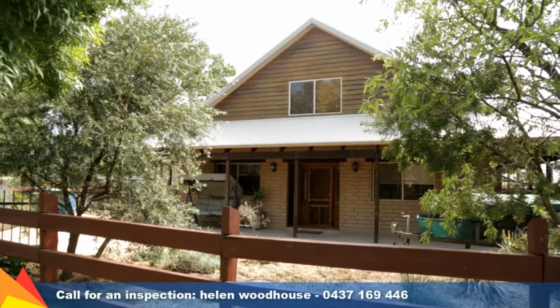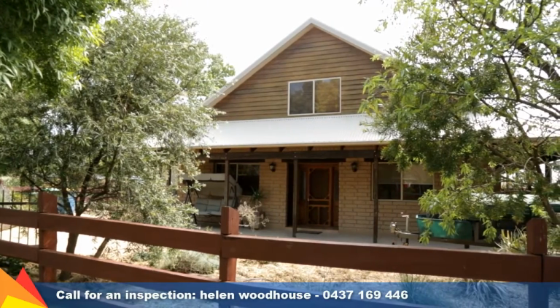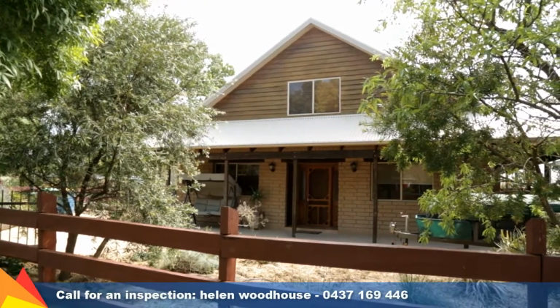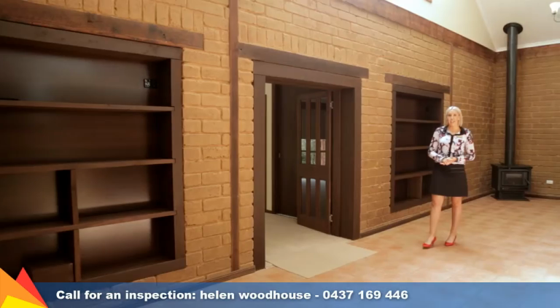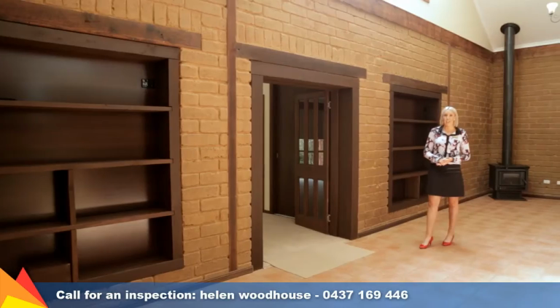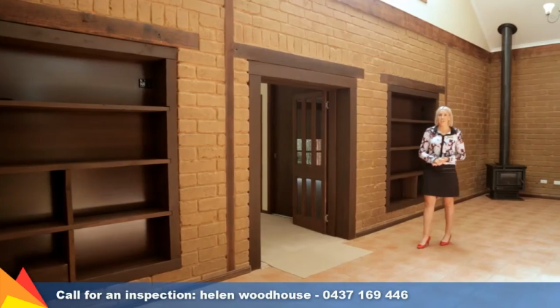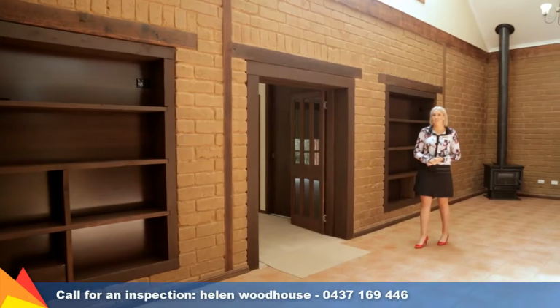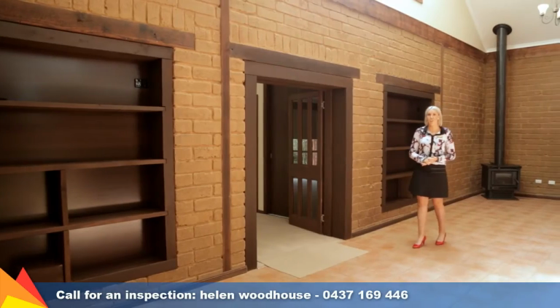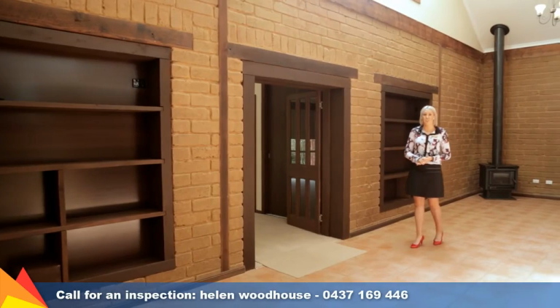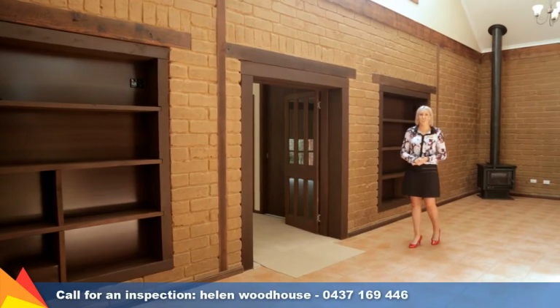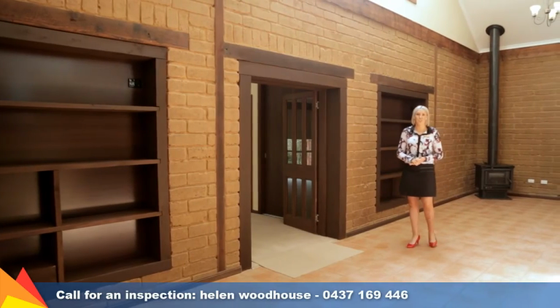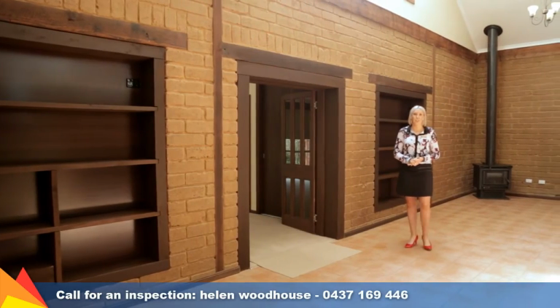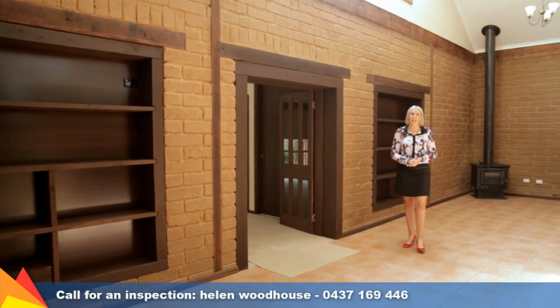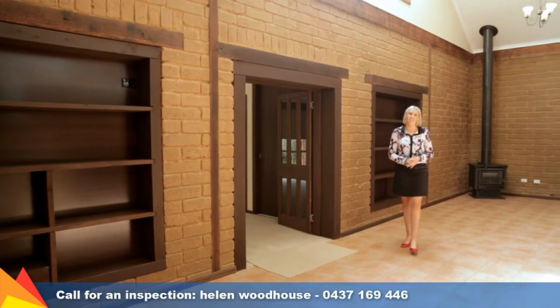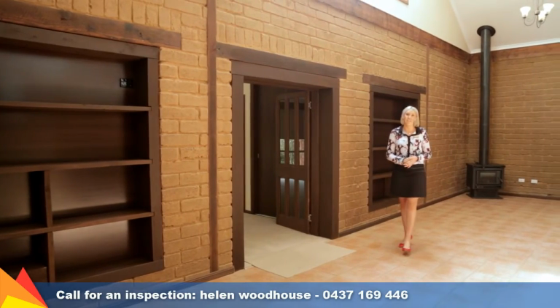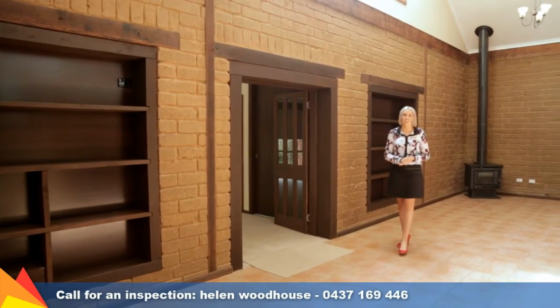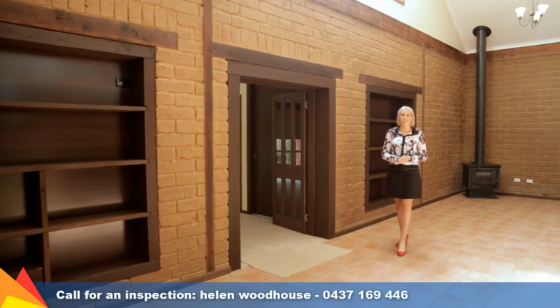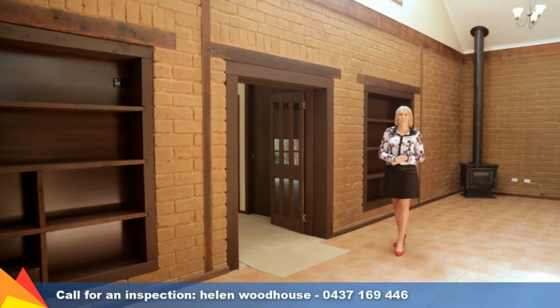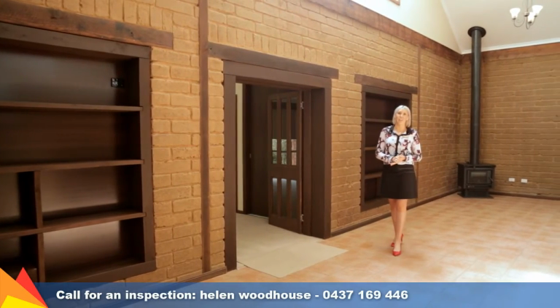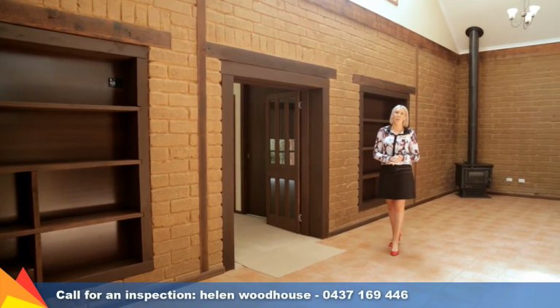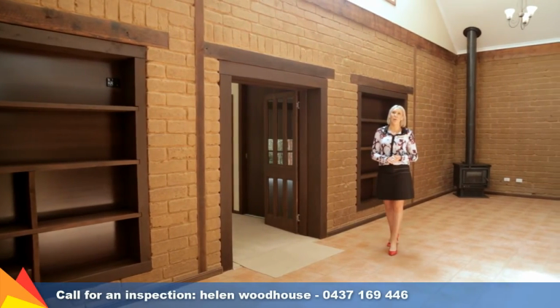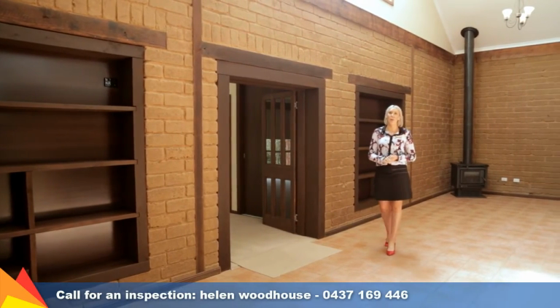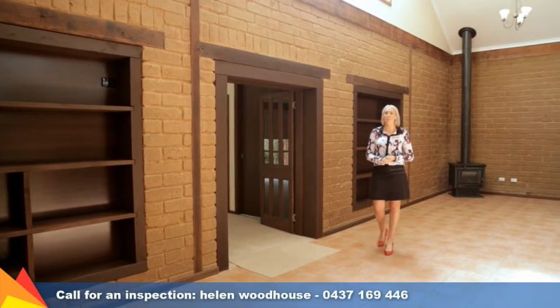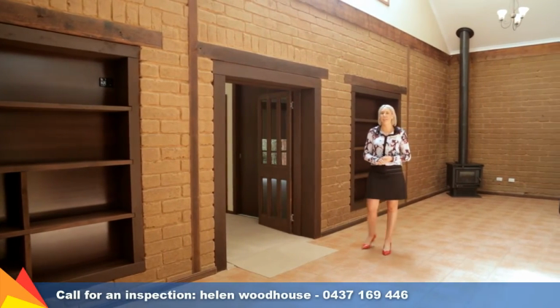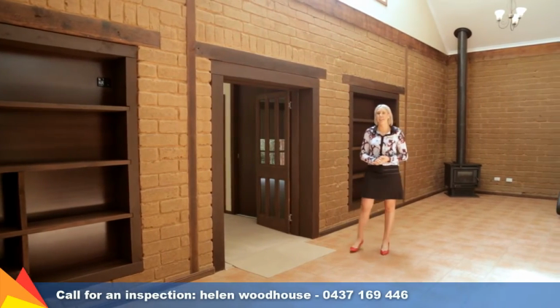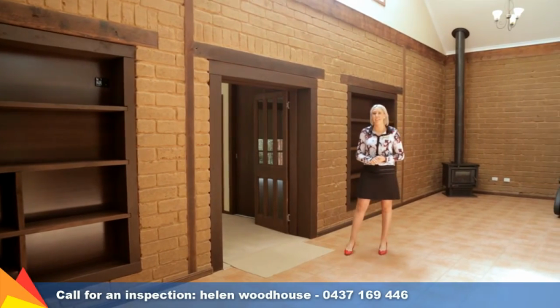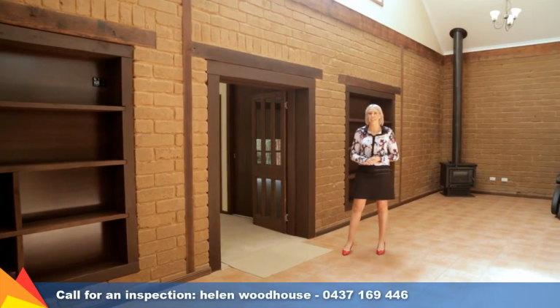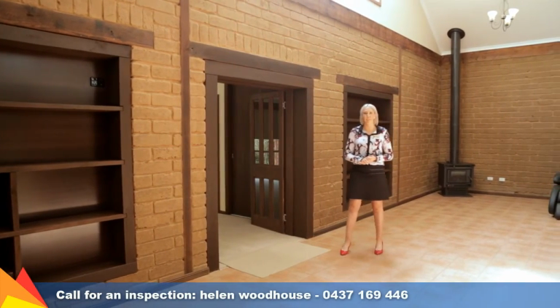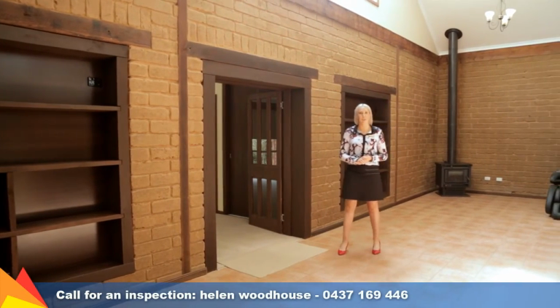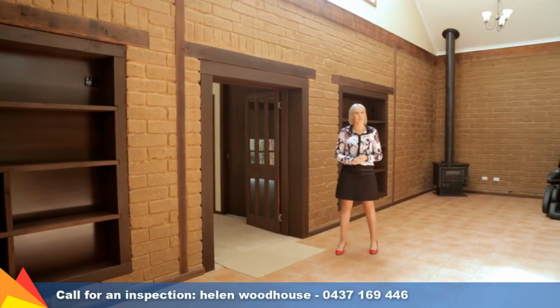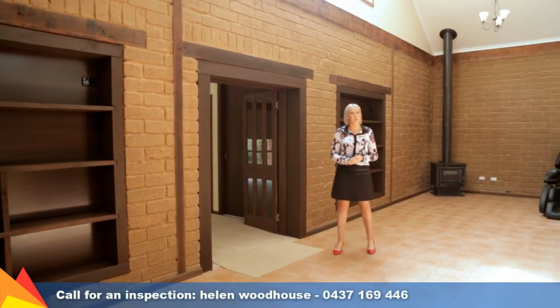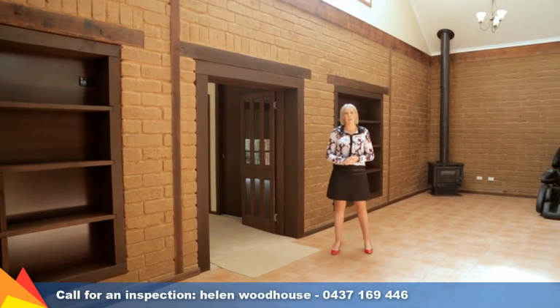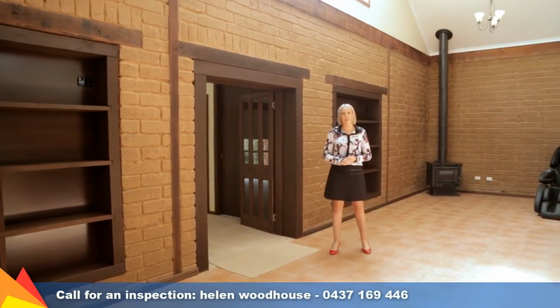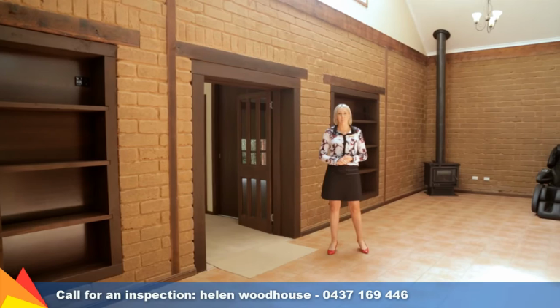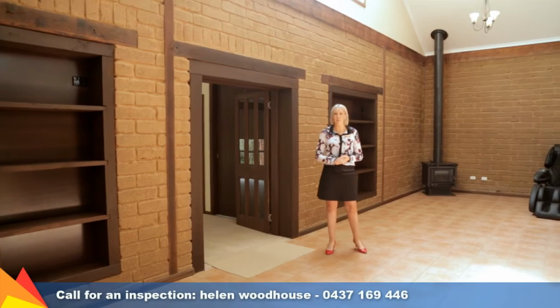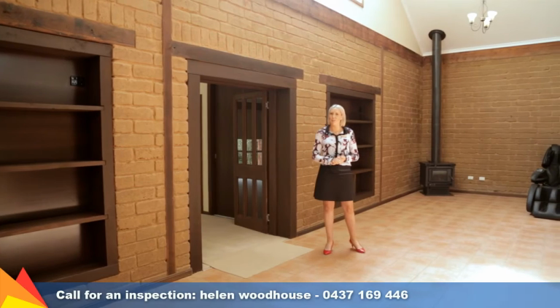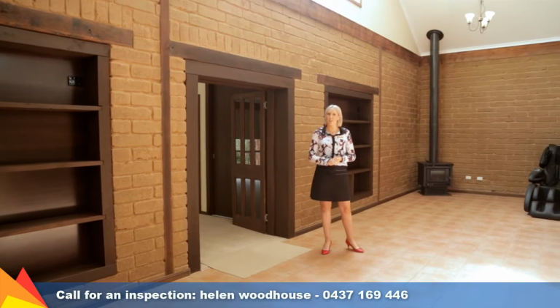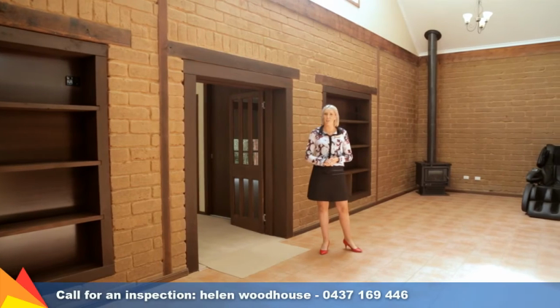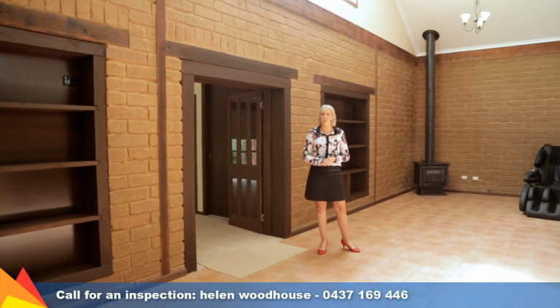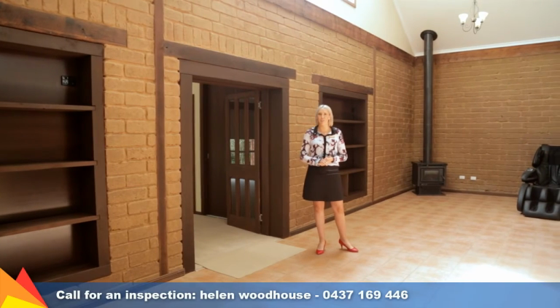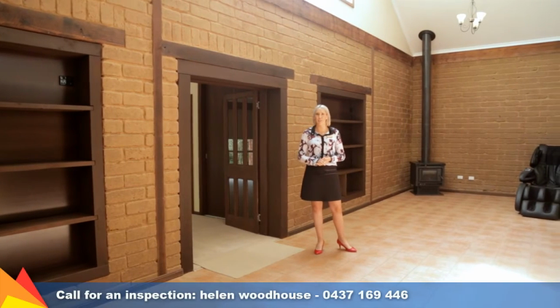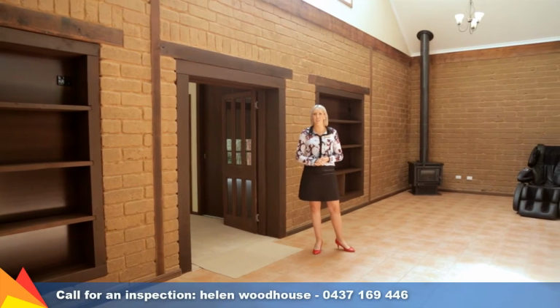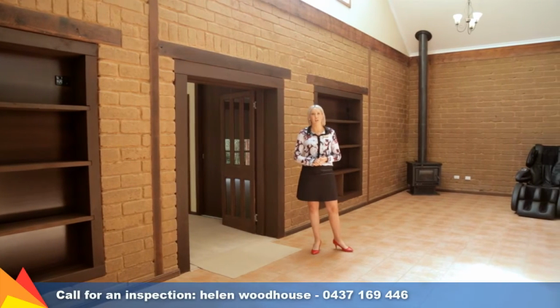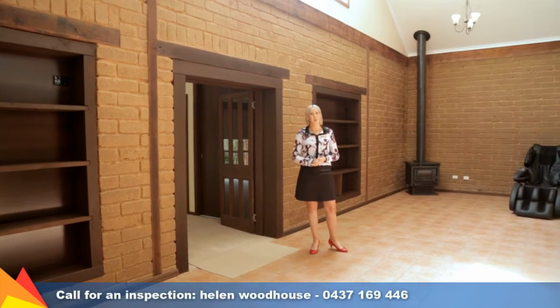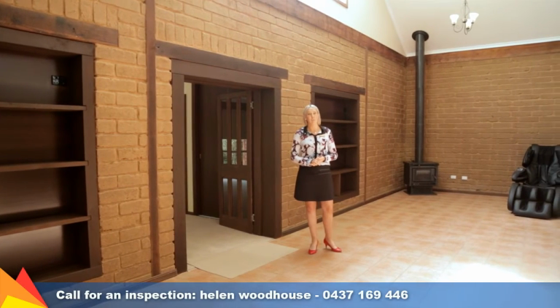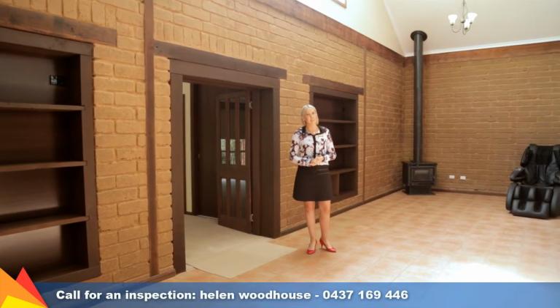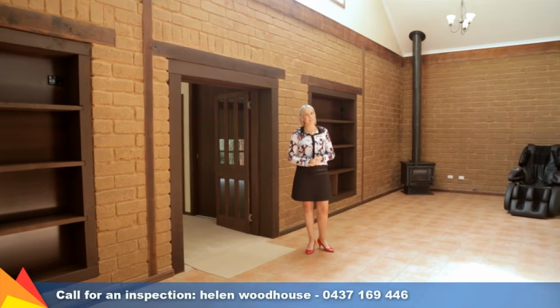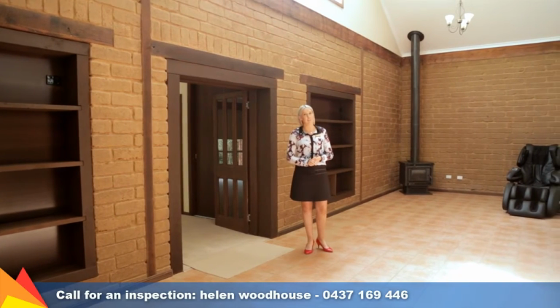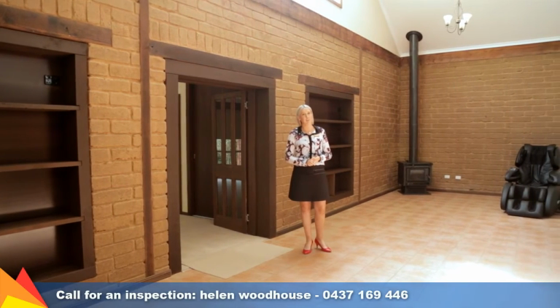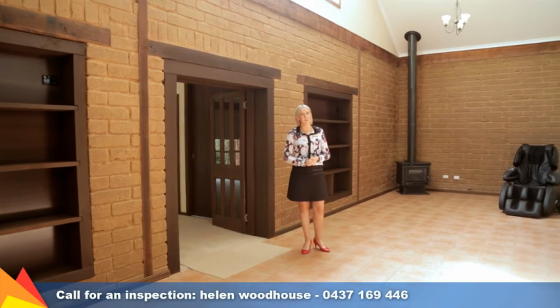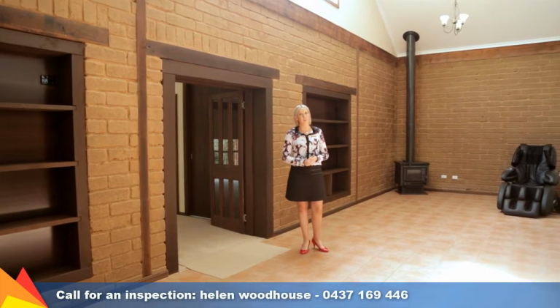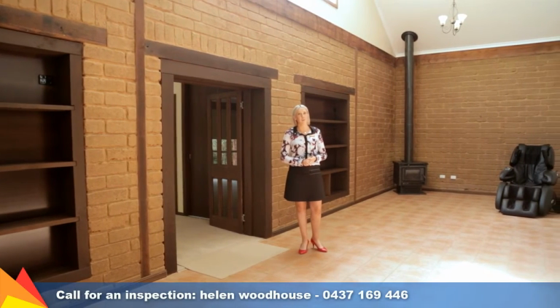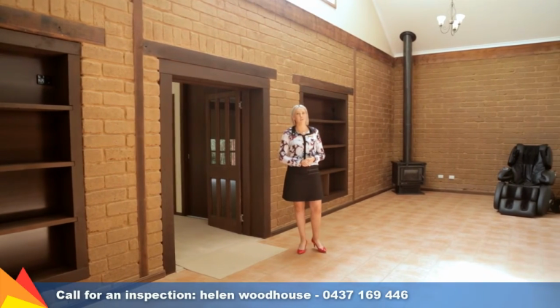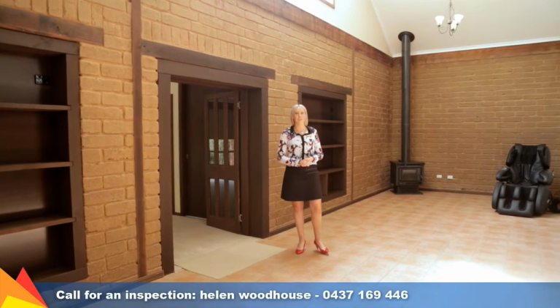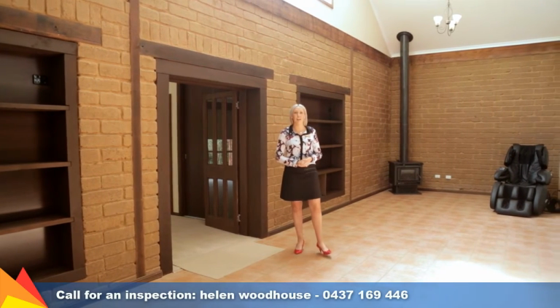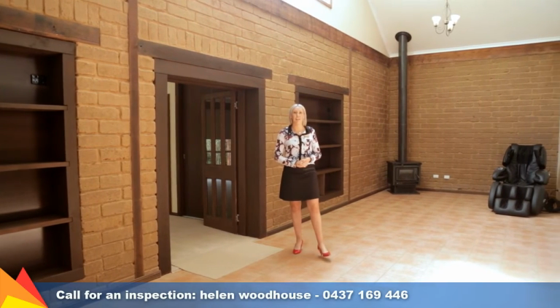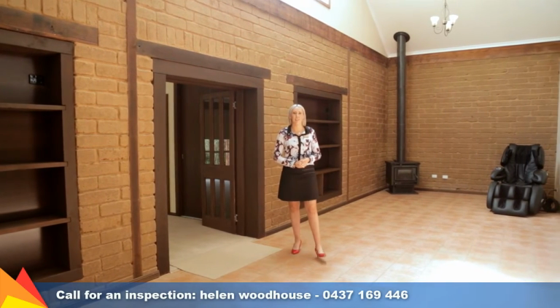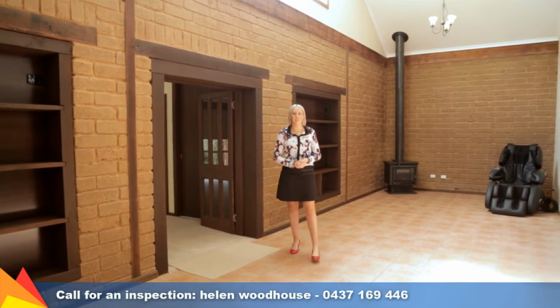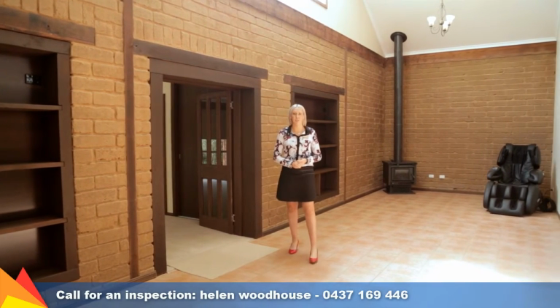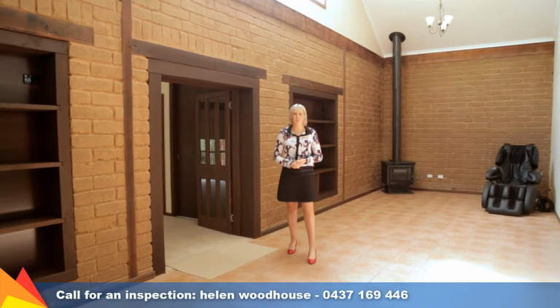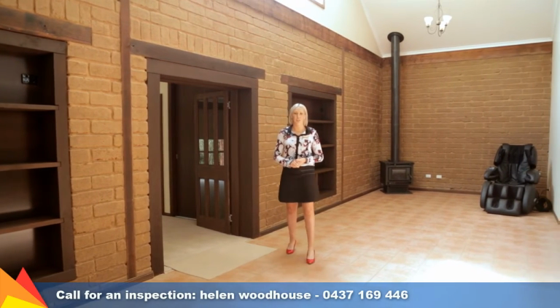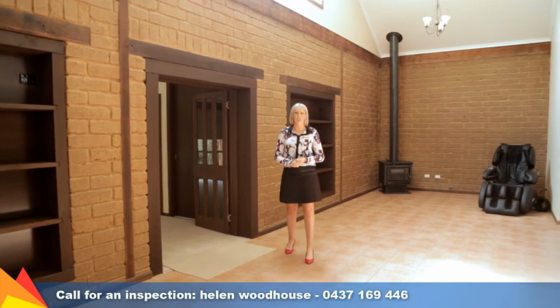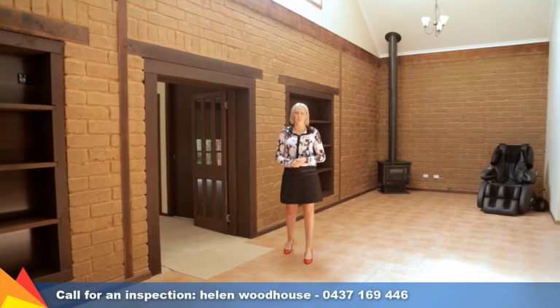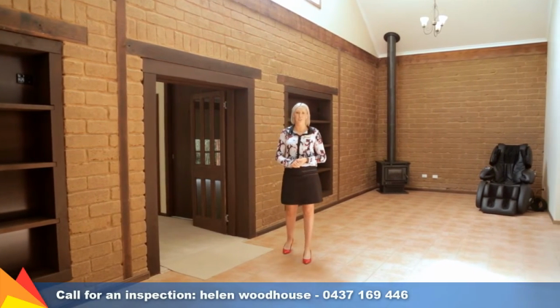Unique, functional and funky. Homes like this one don't come along very often. Please give me a call — I'd love to show you through.